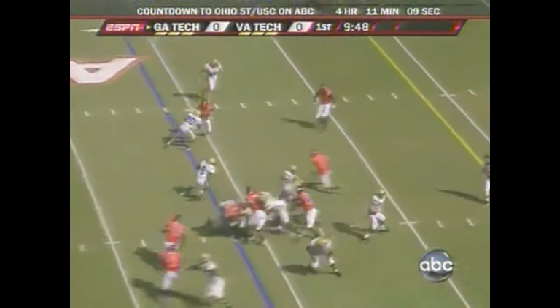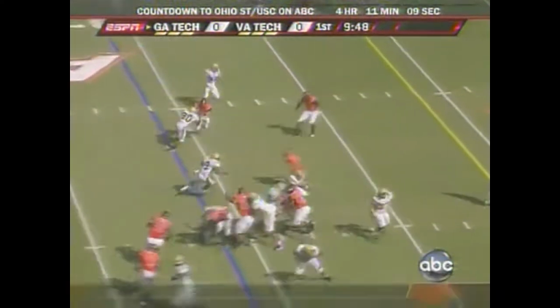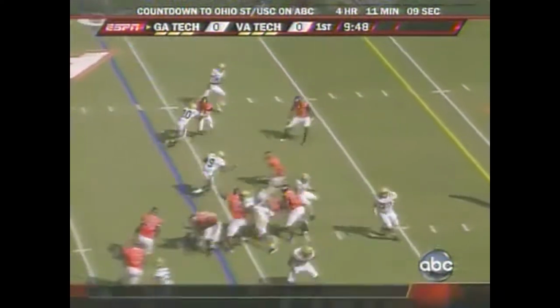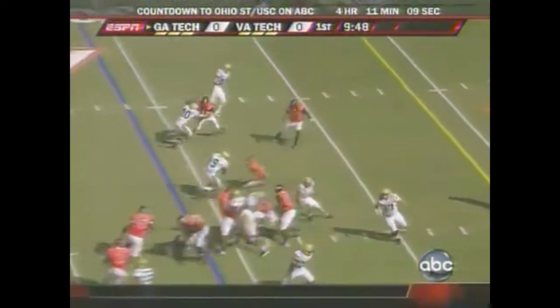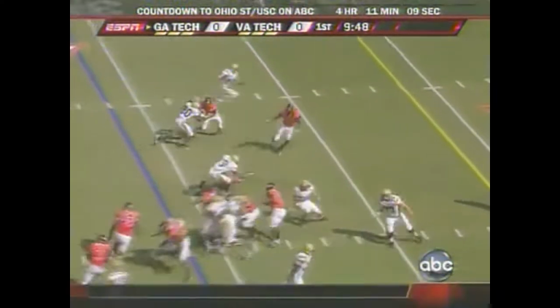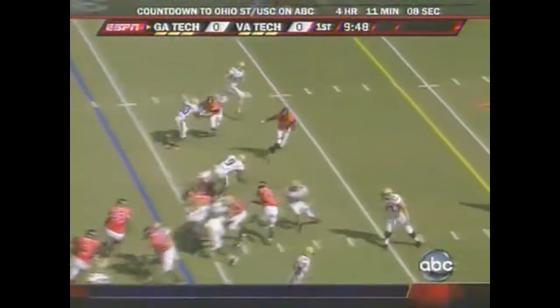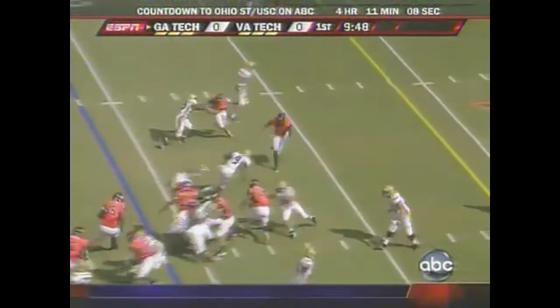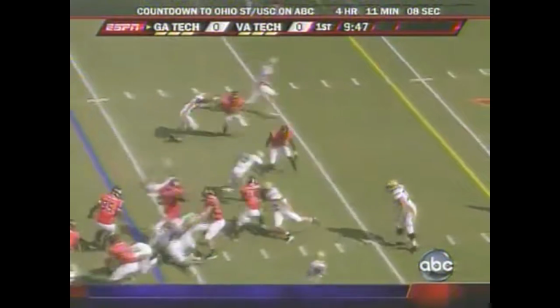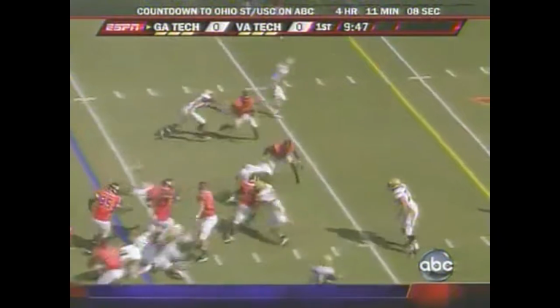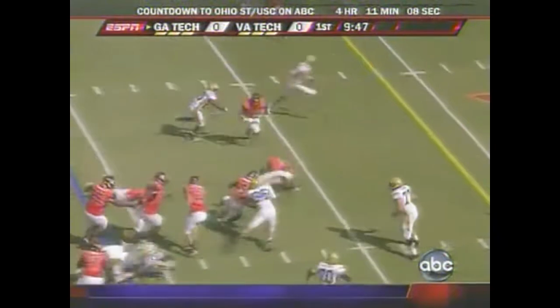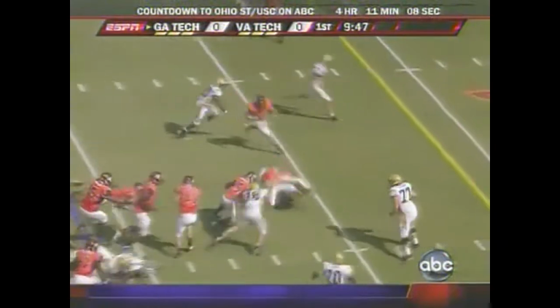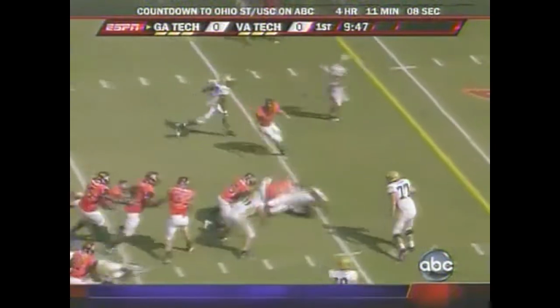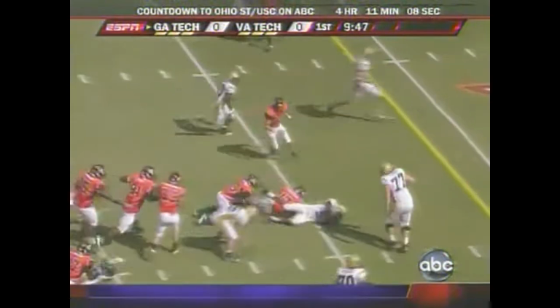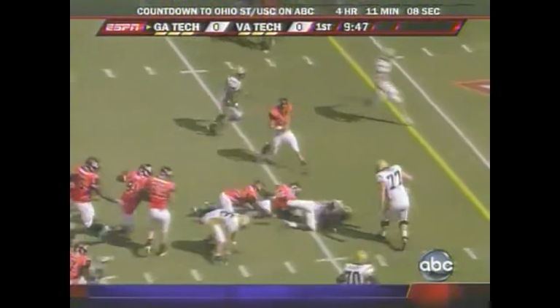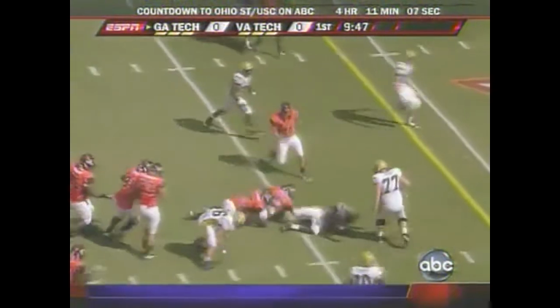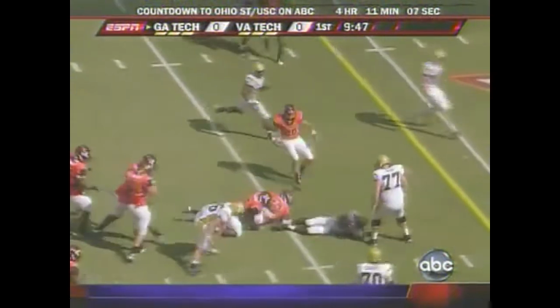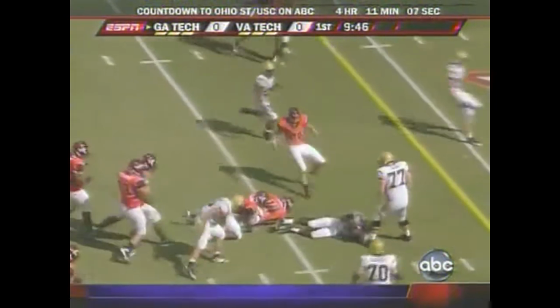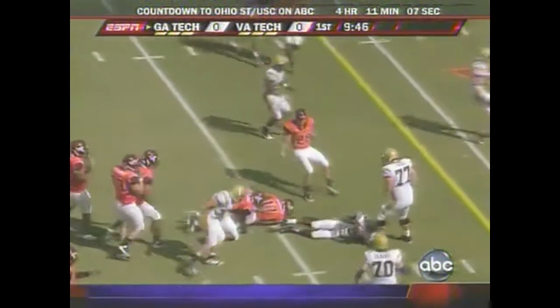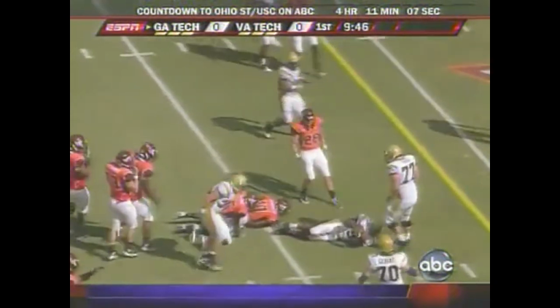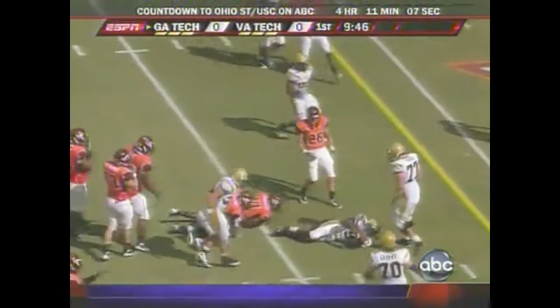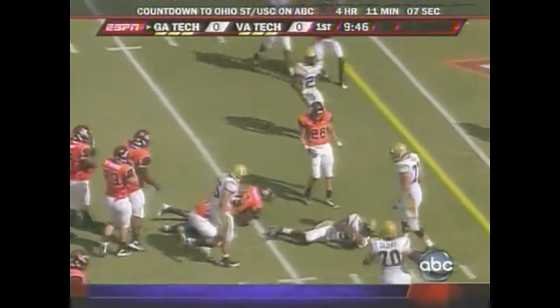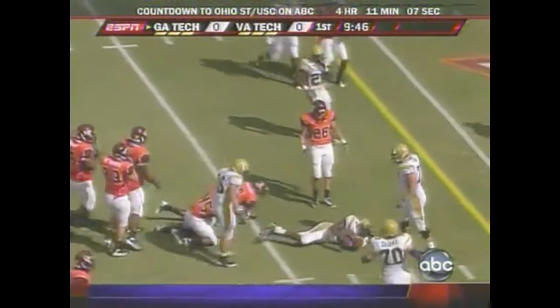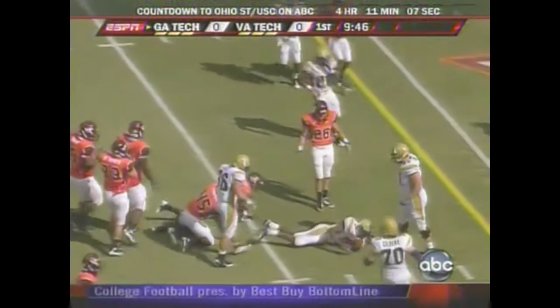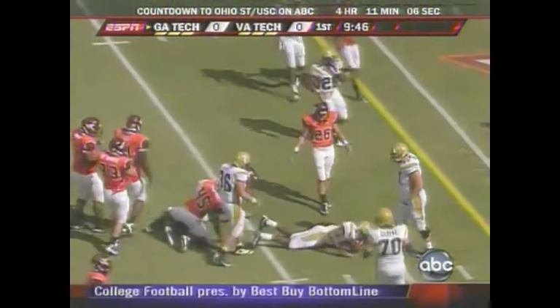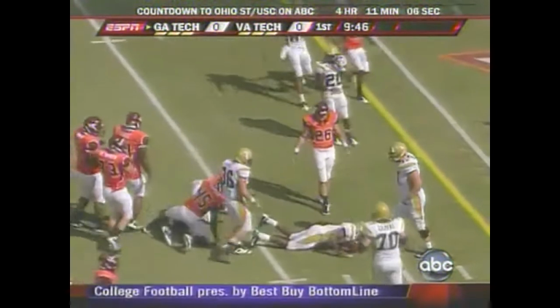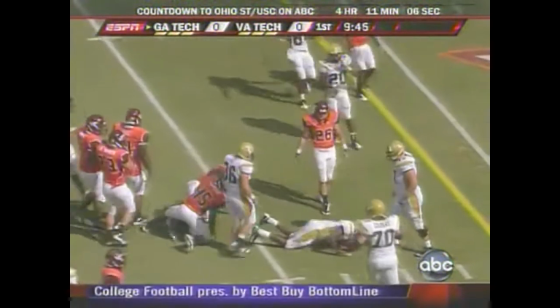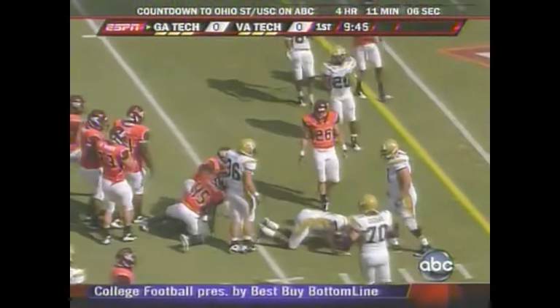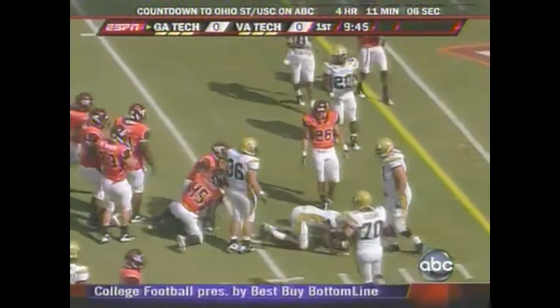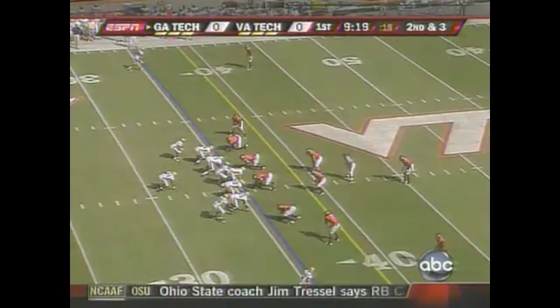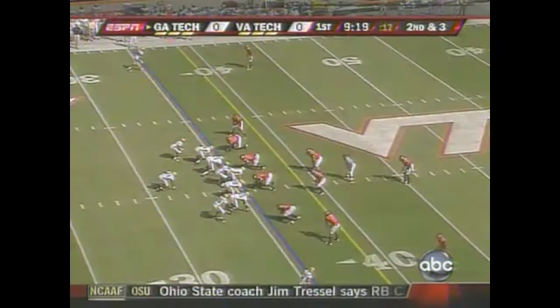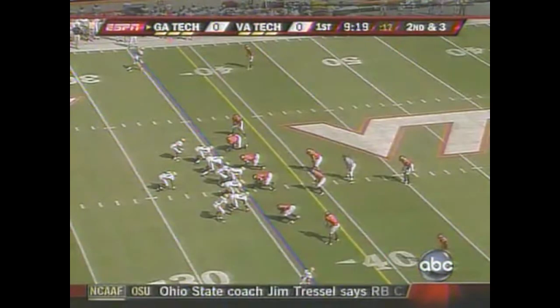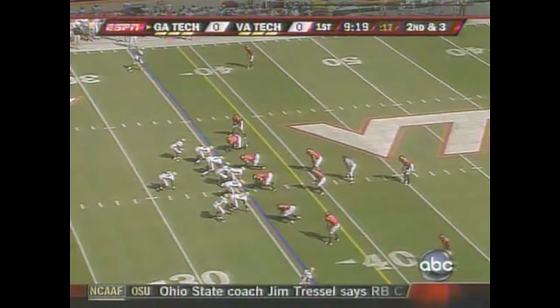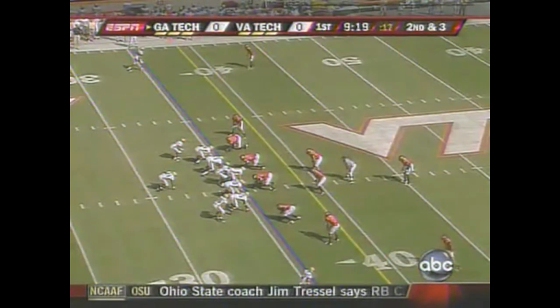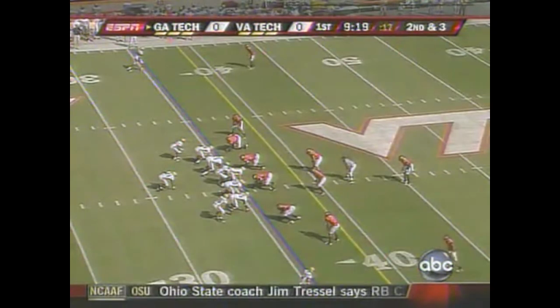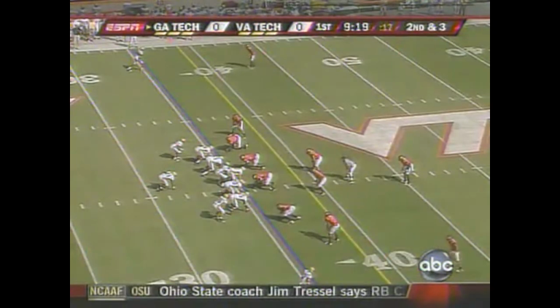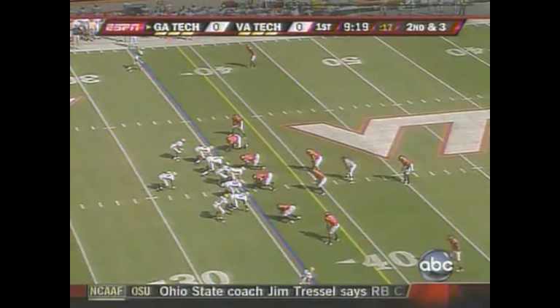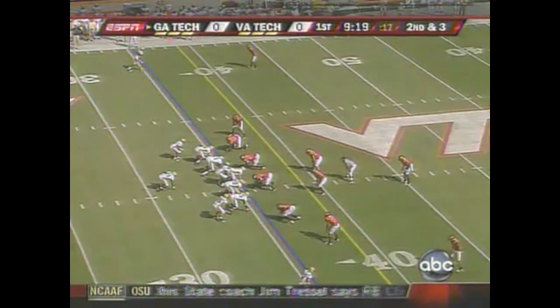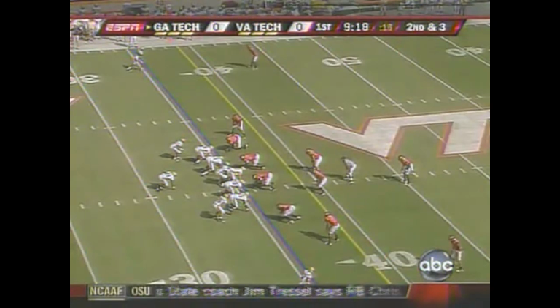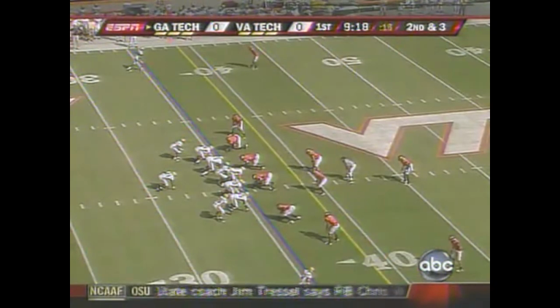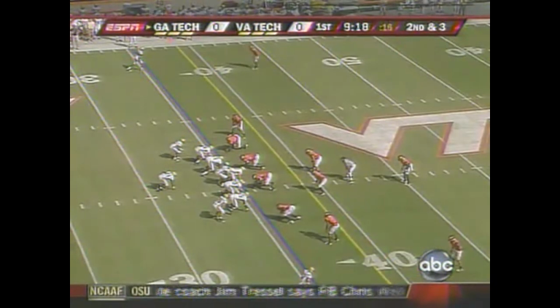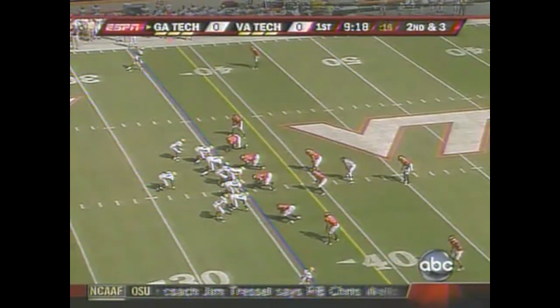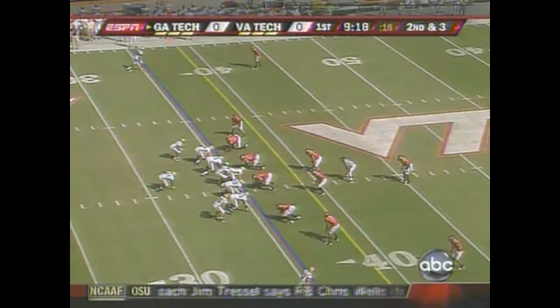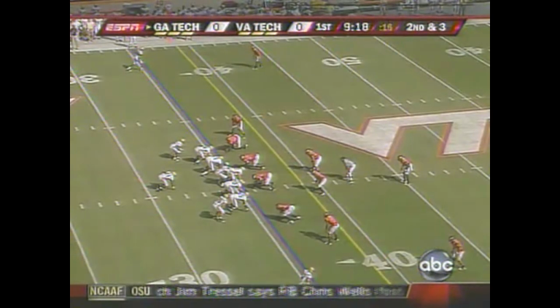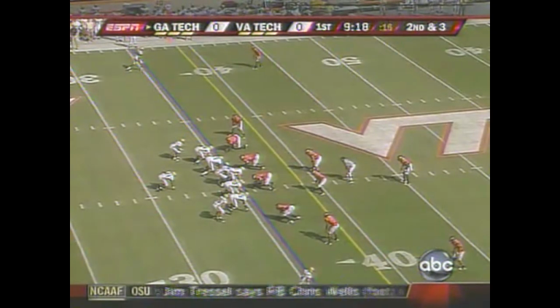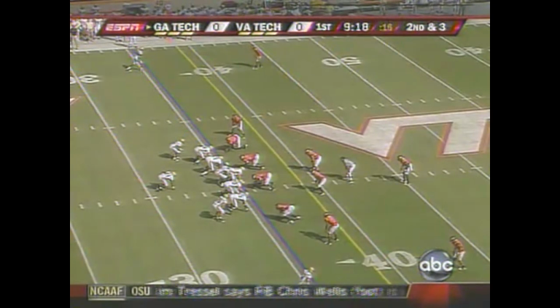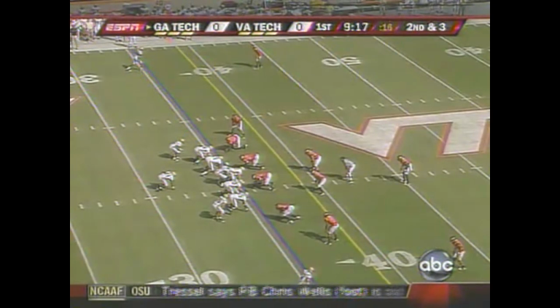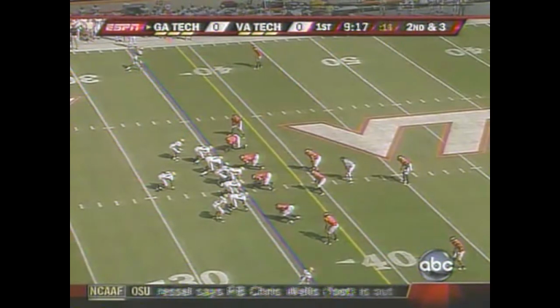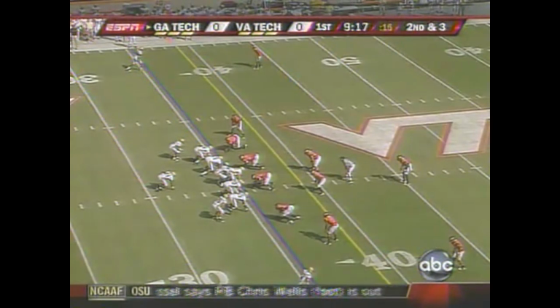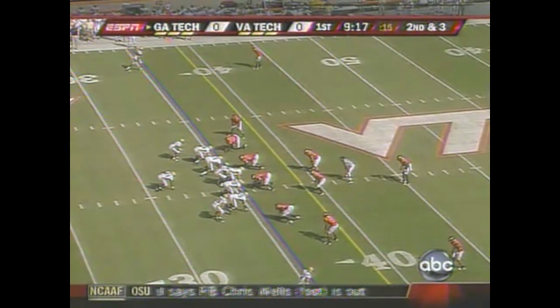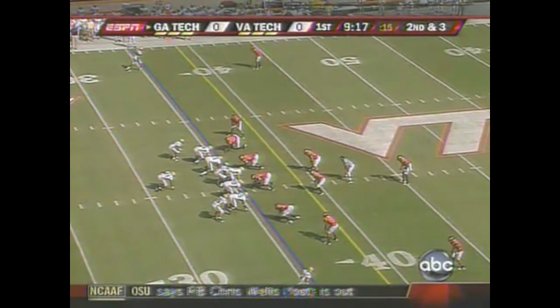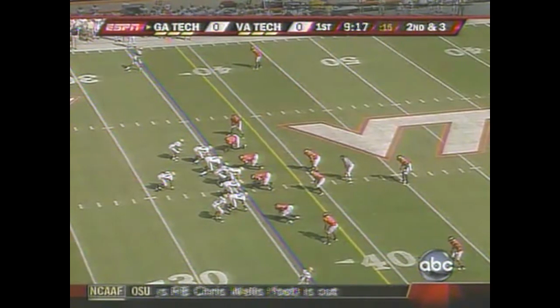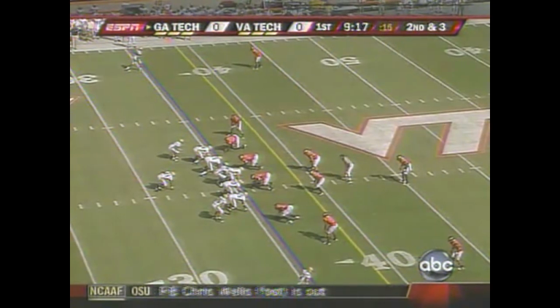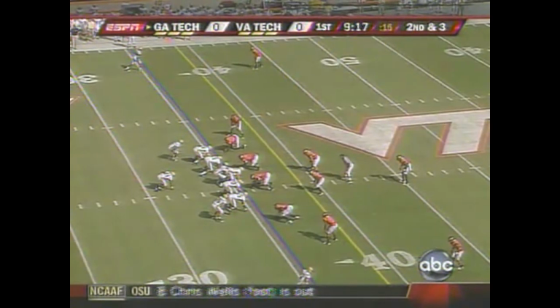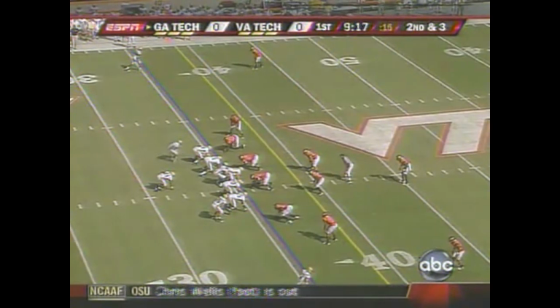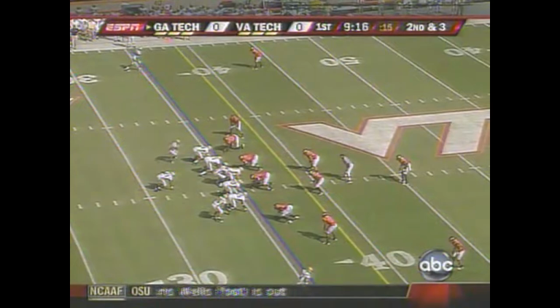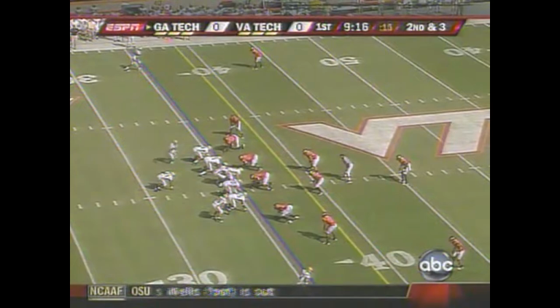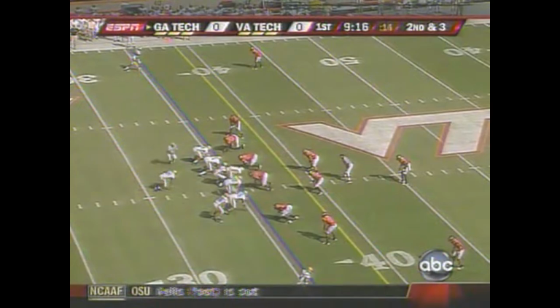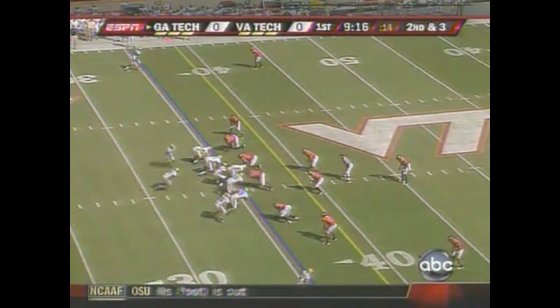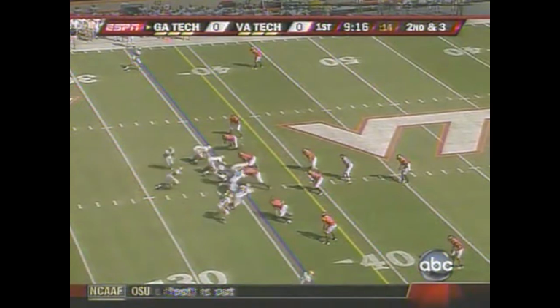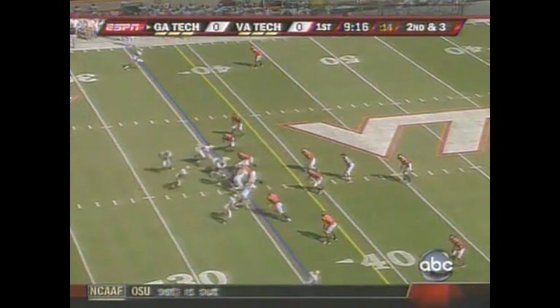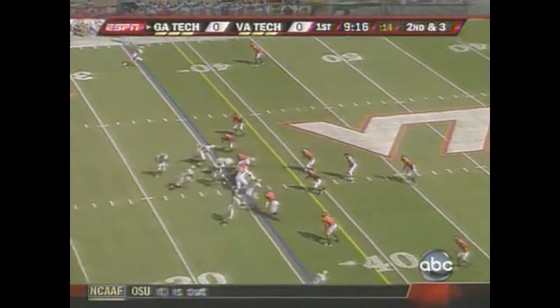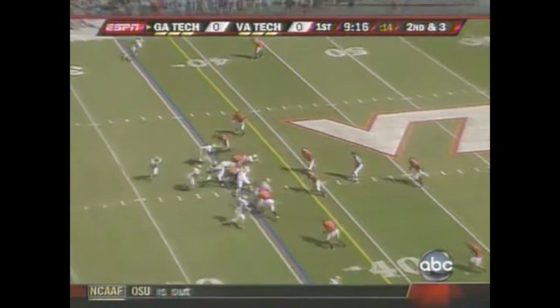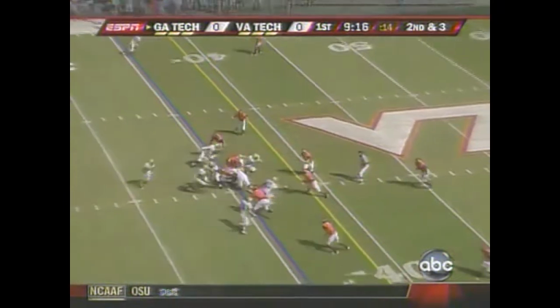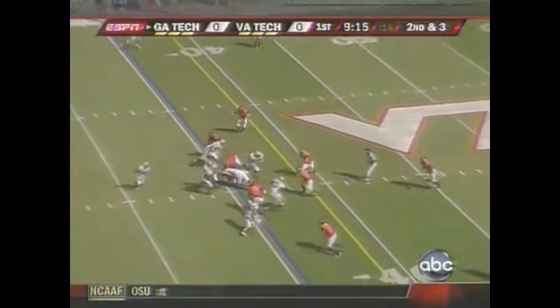And again, this is Nesbitt — good job that time. And of course, that was a deciding score at Boston College last week.